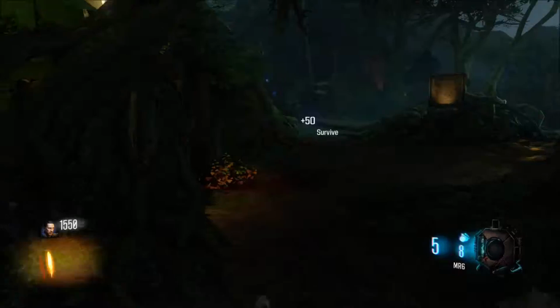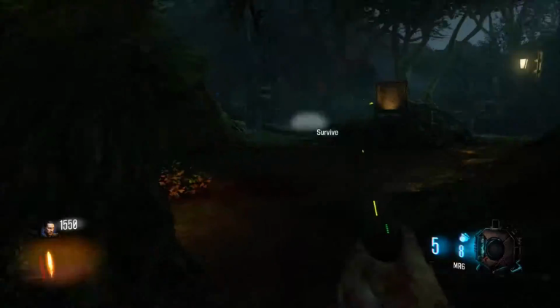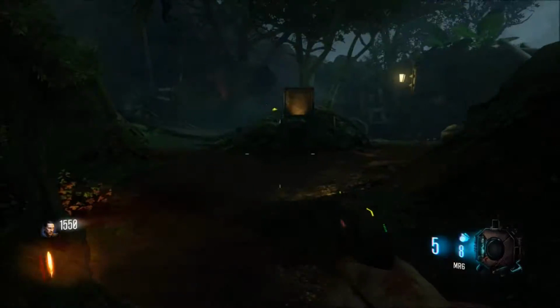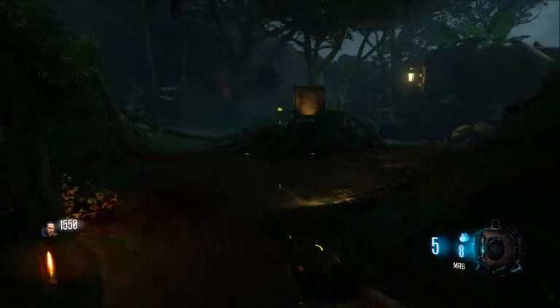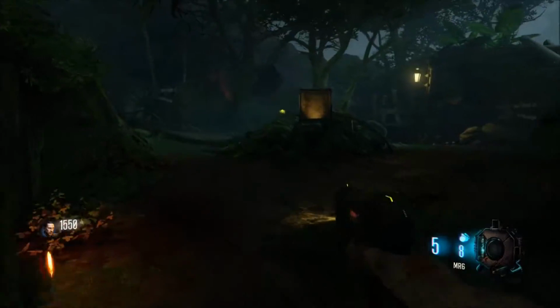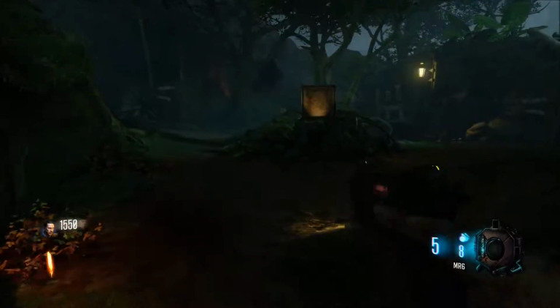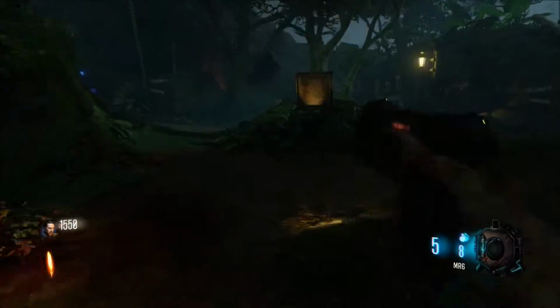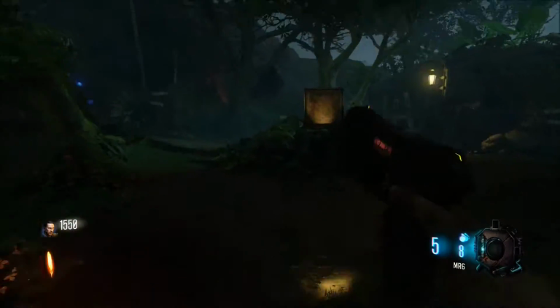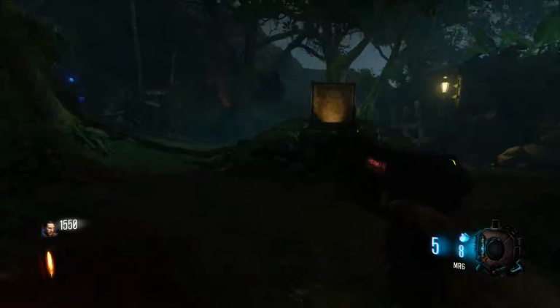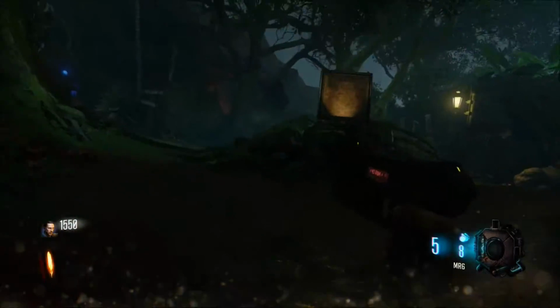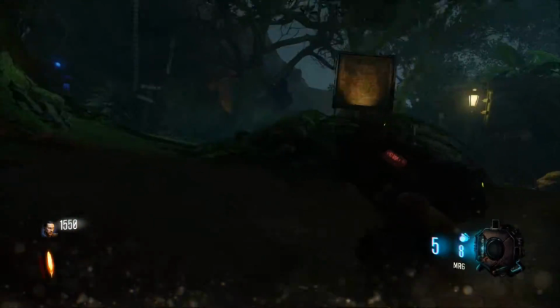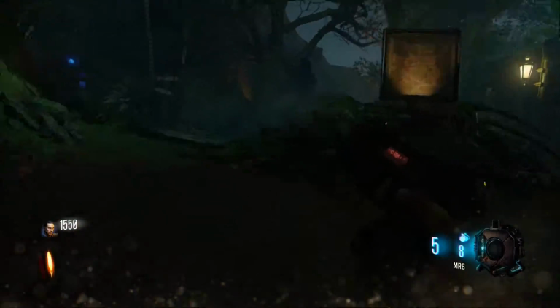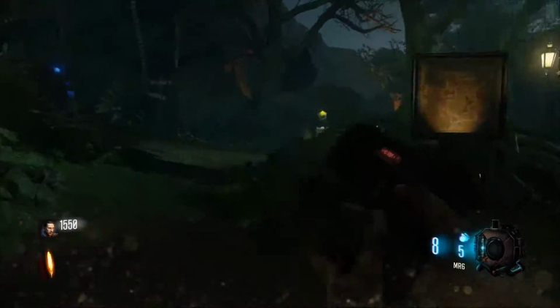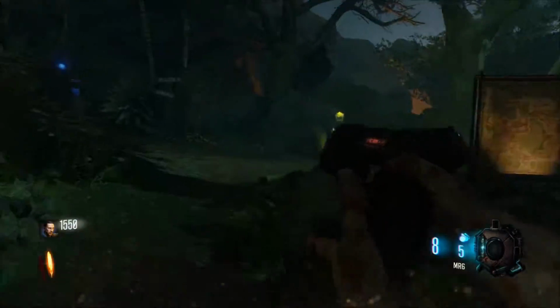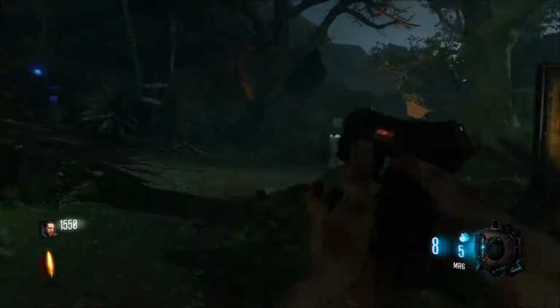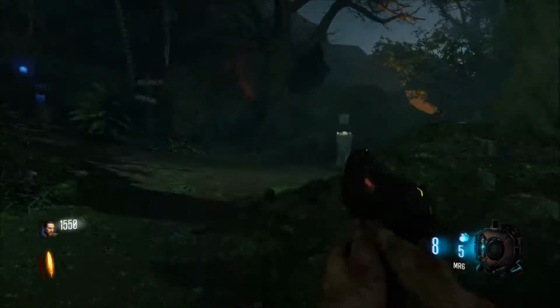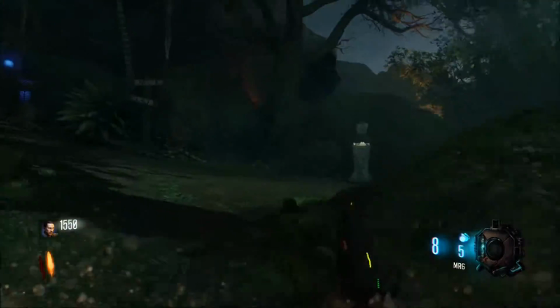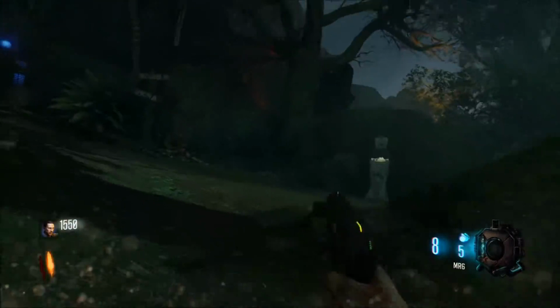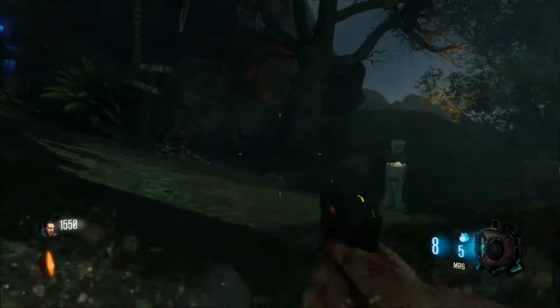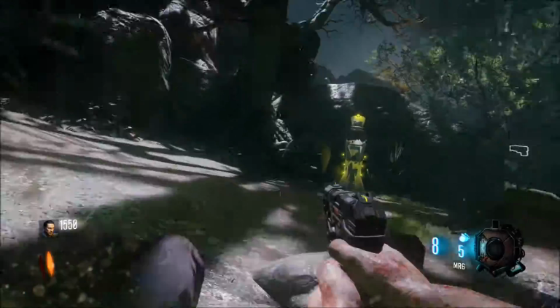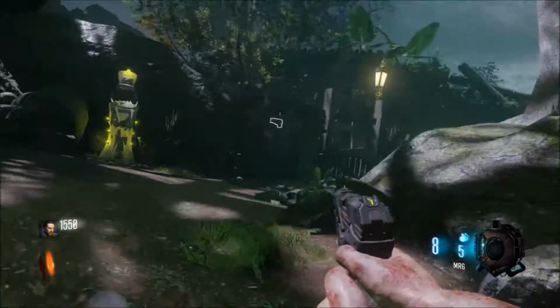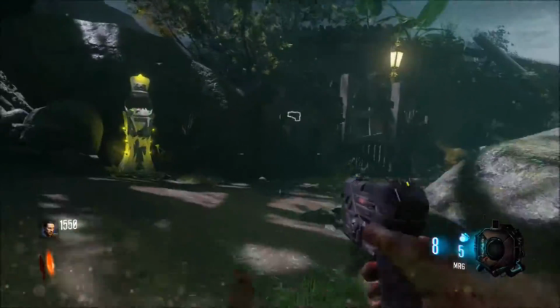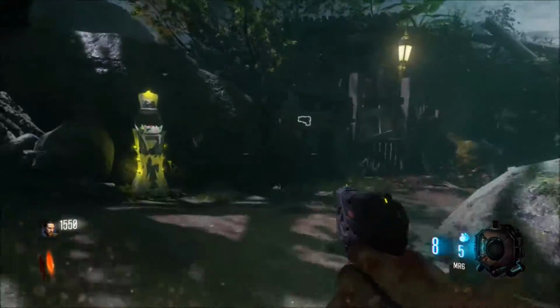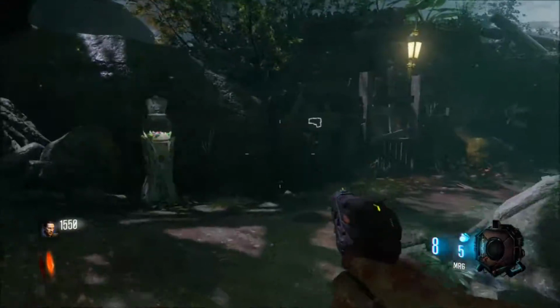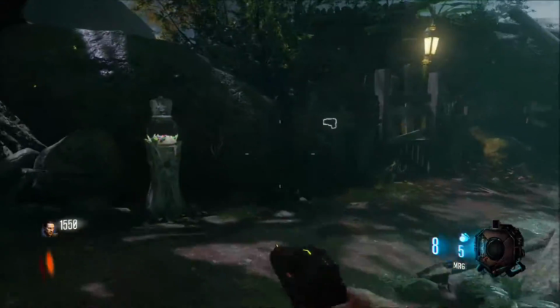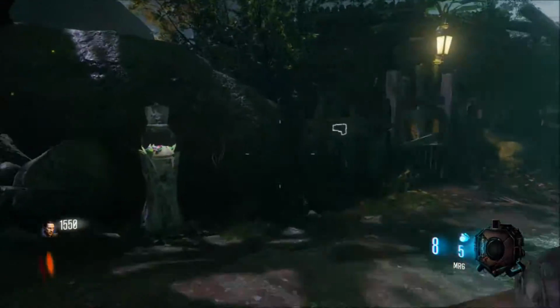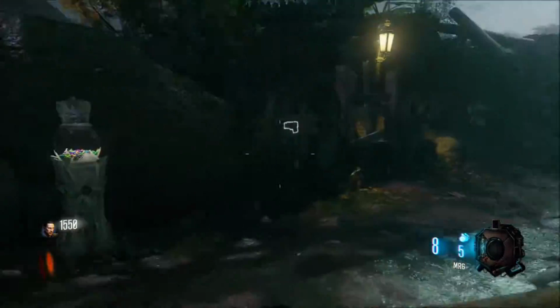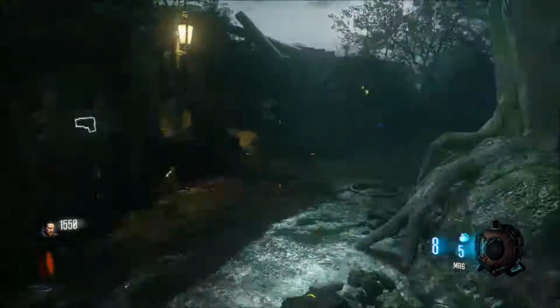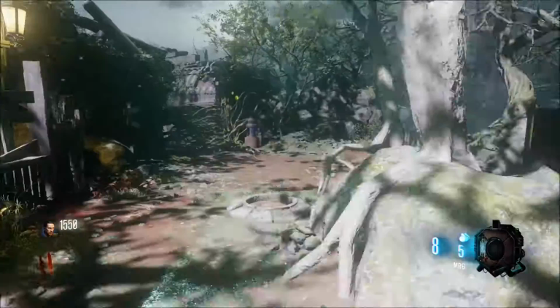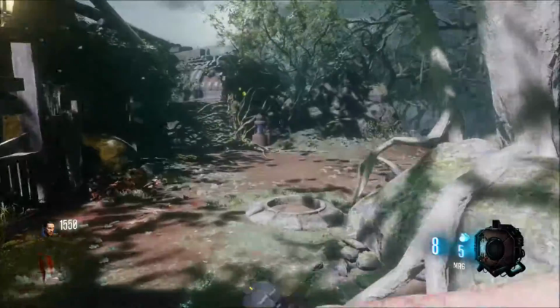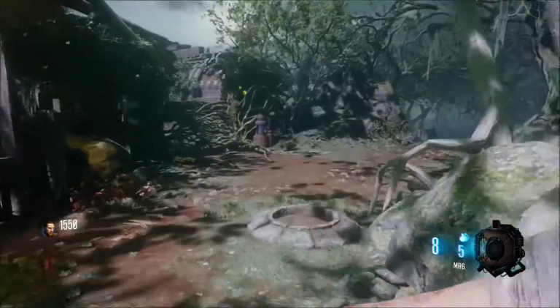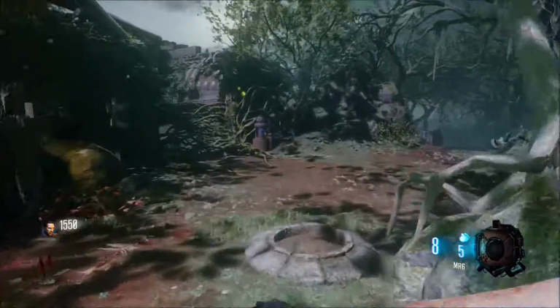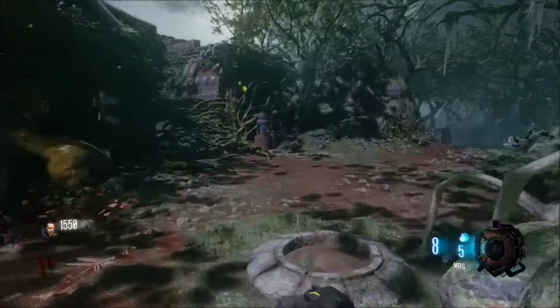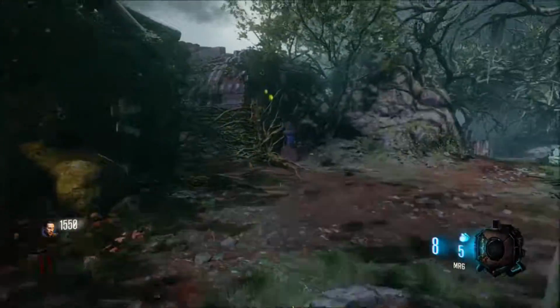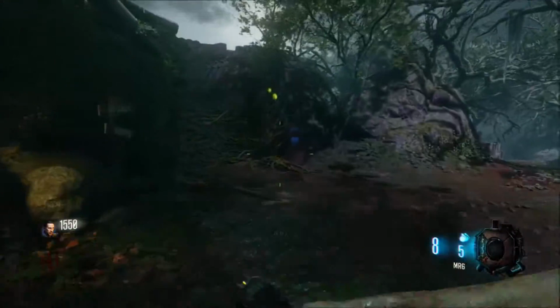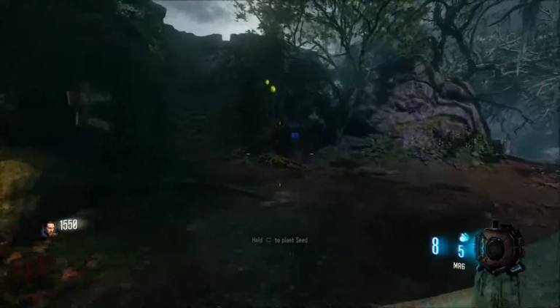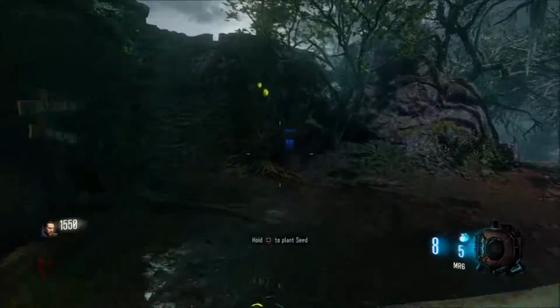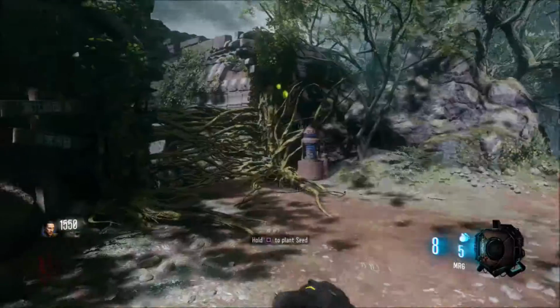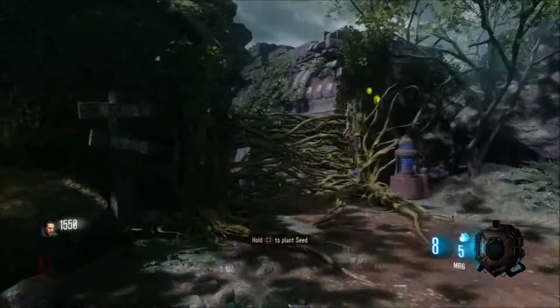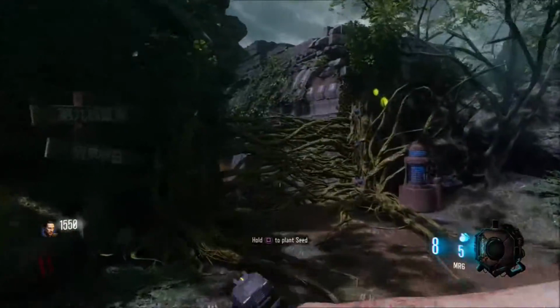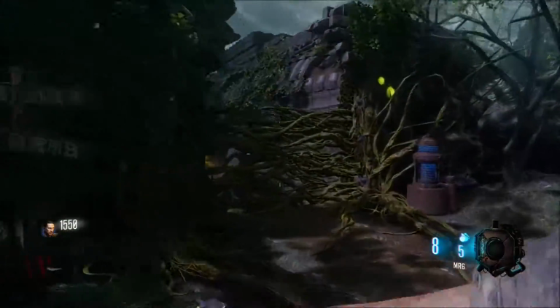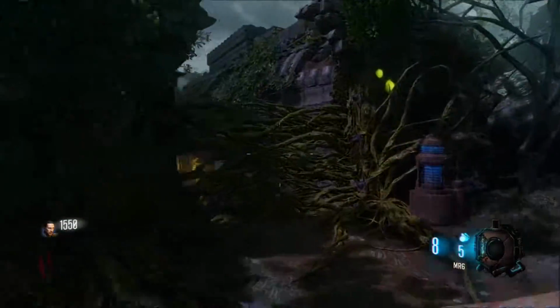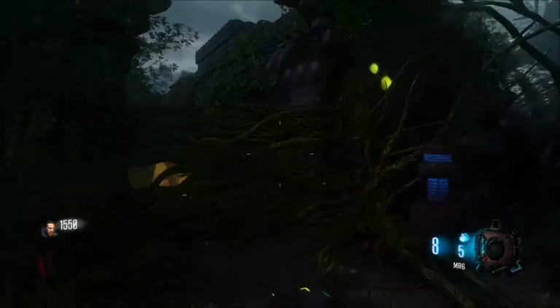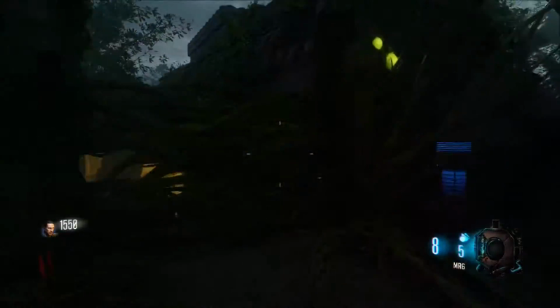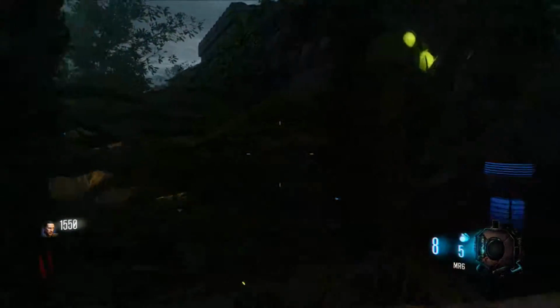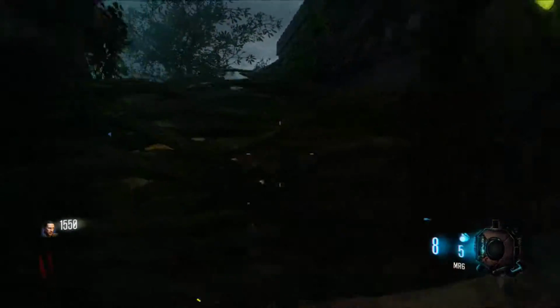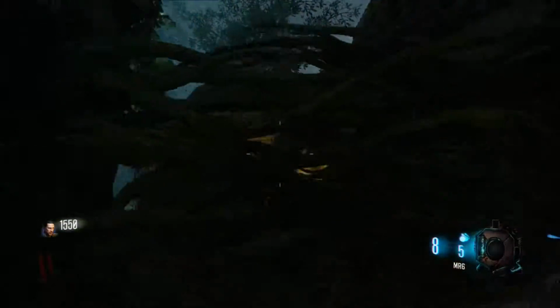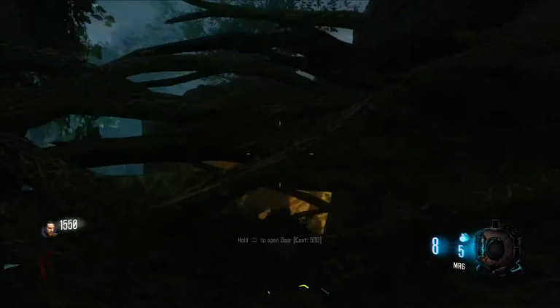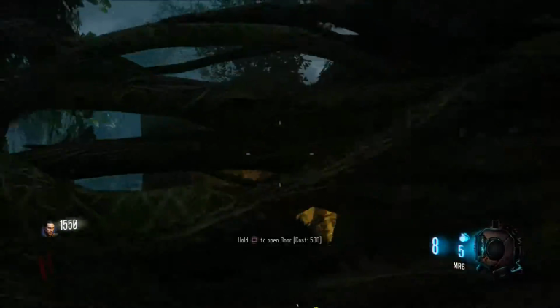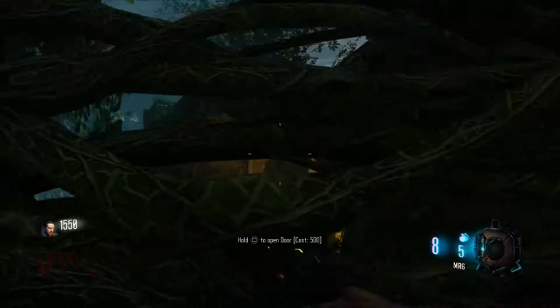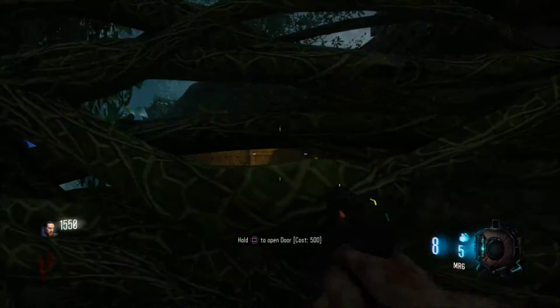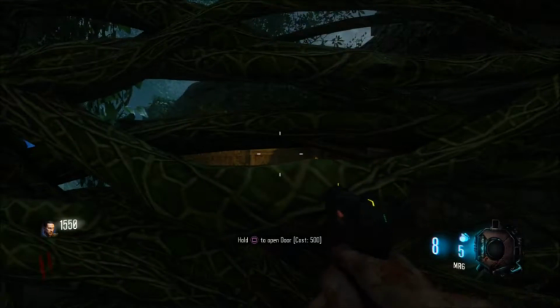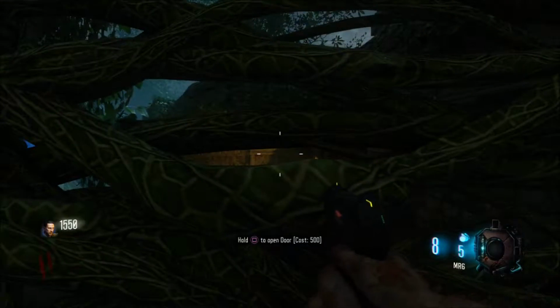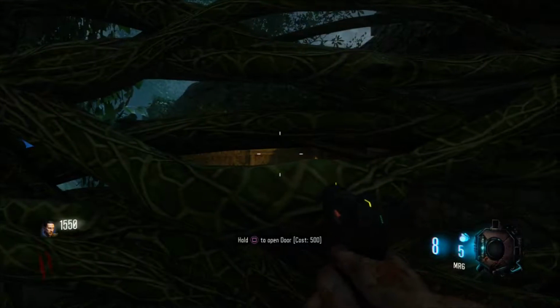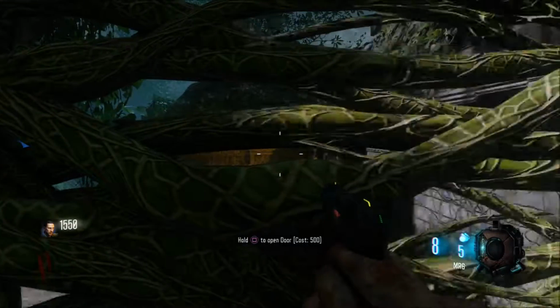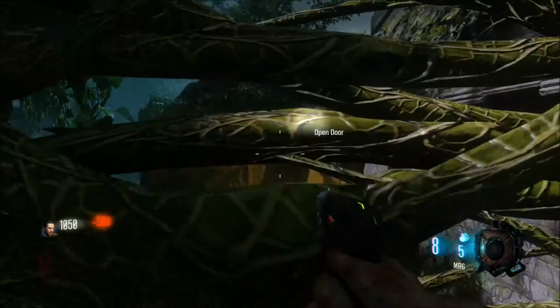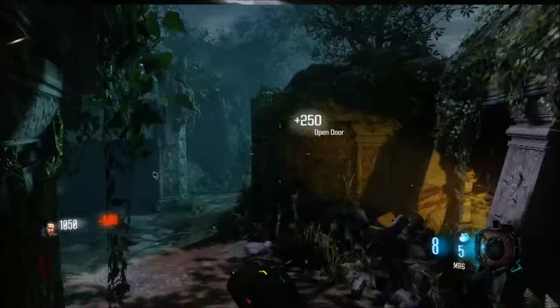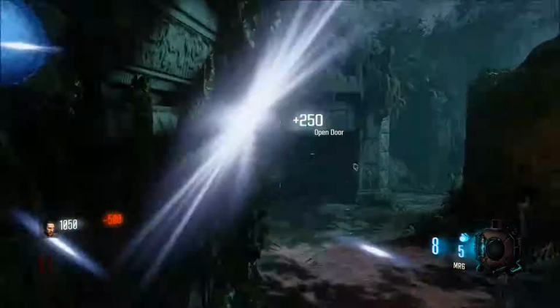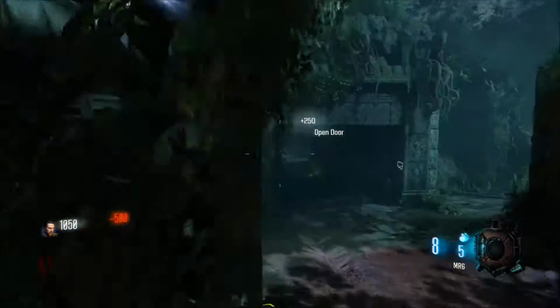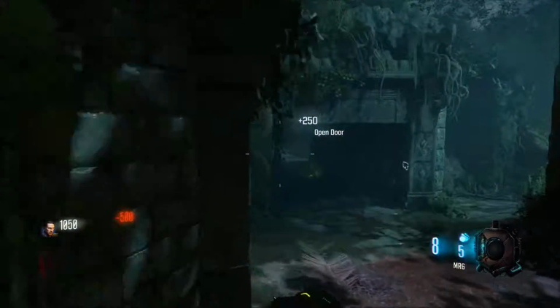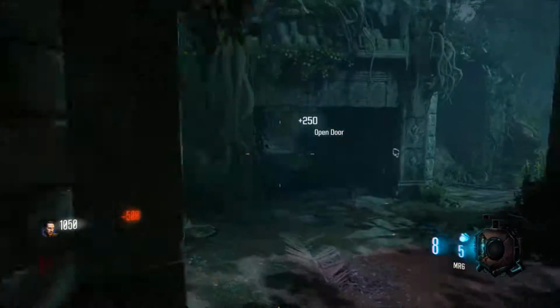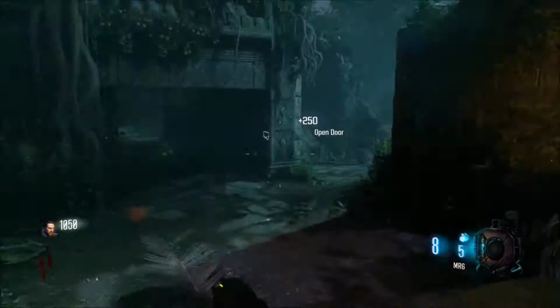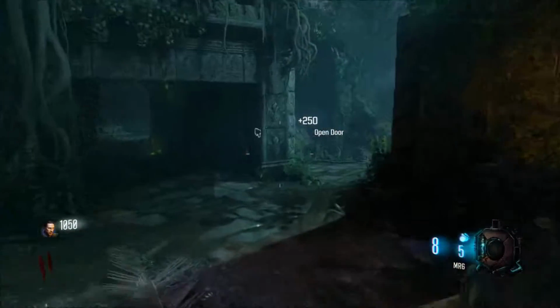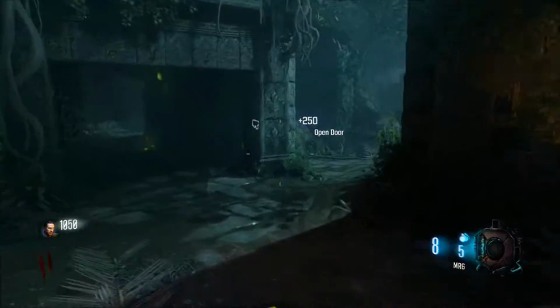How to get Jug. Alright, you're going to start at the spawn and you're going to make your way through the video that you see here. You're going to buy the first door on the right.